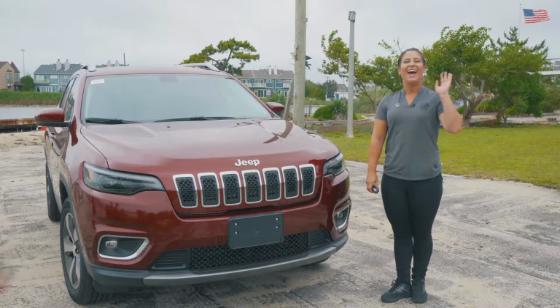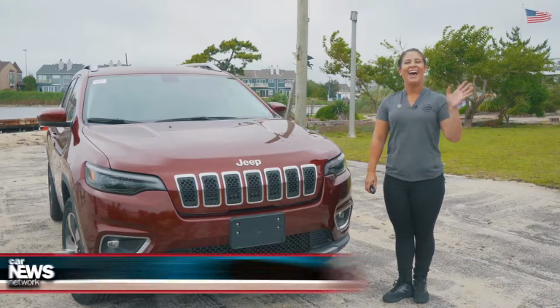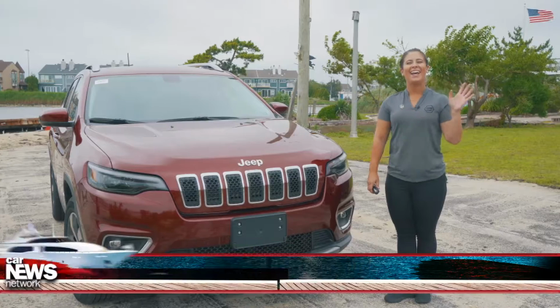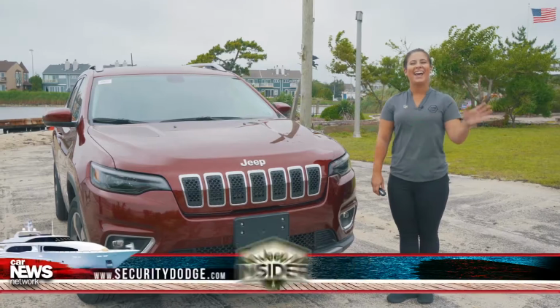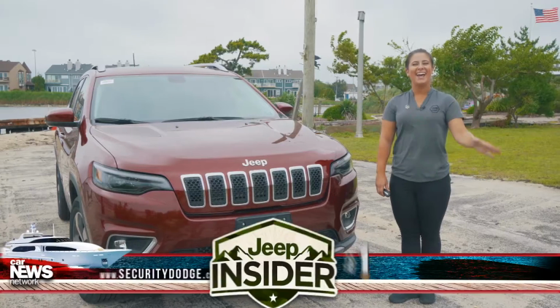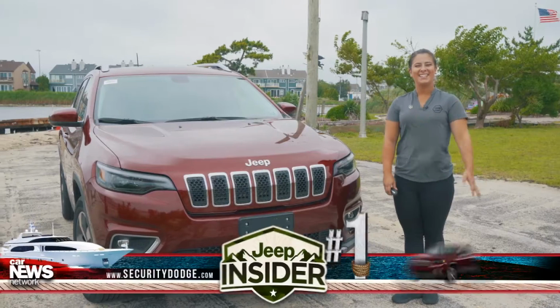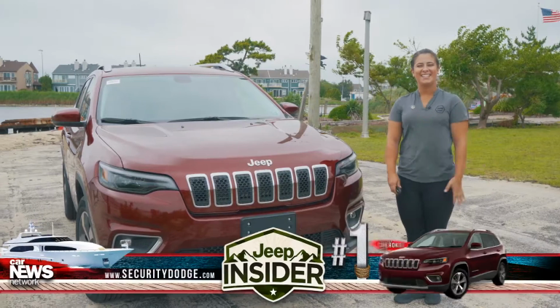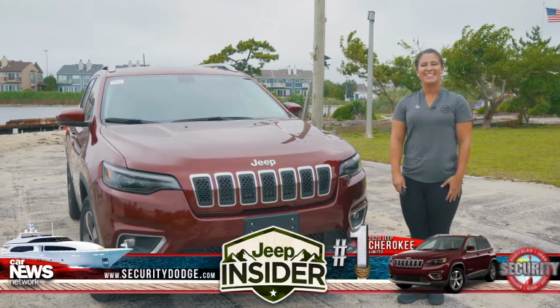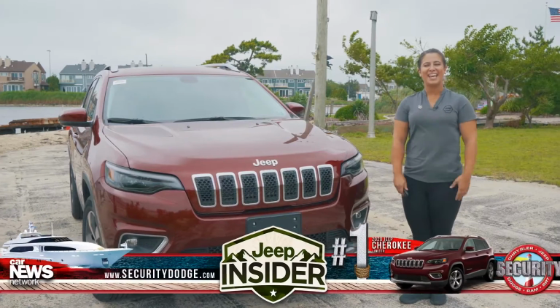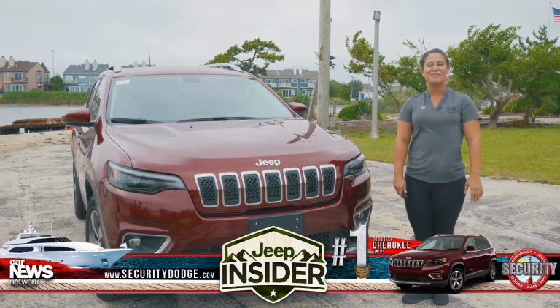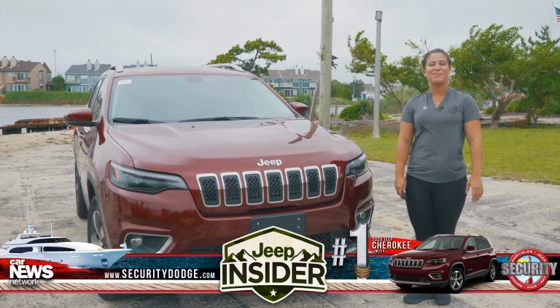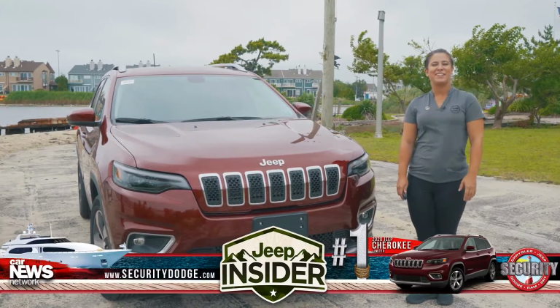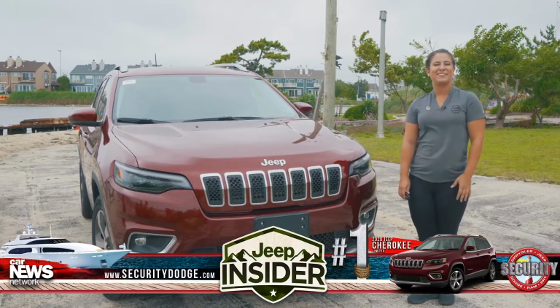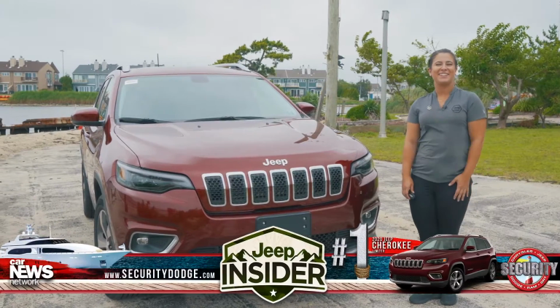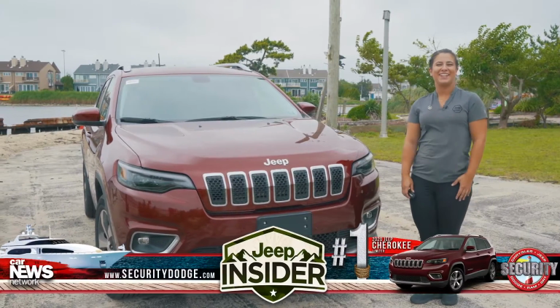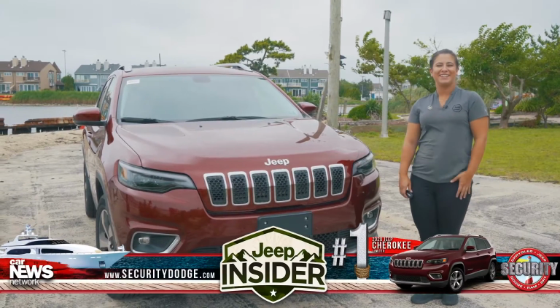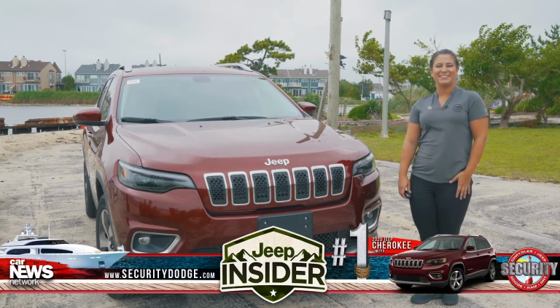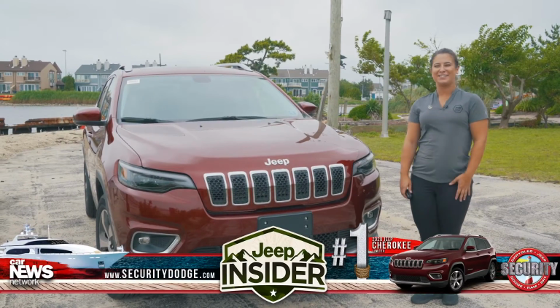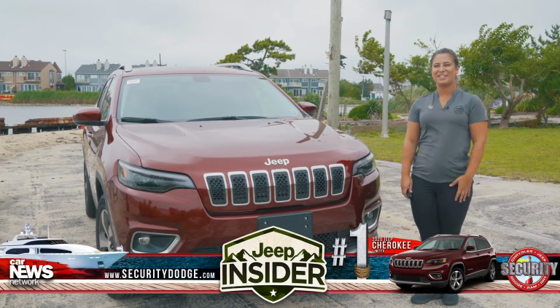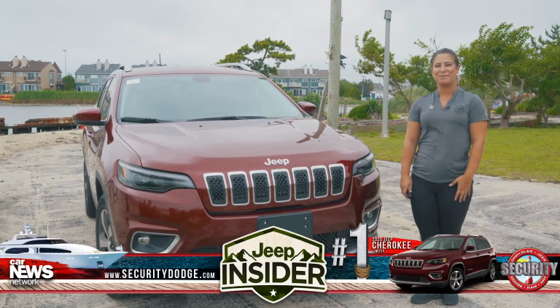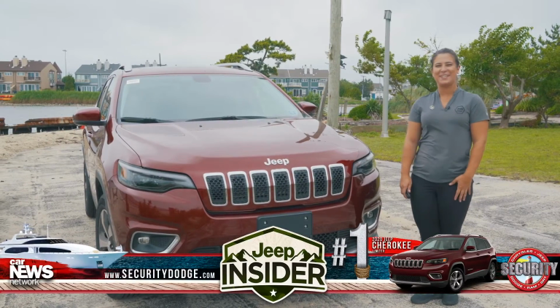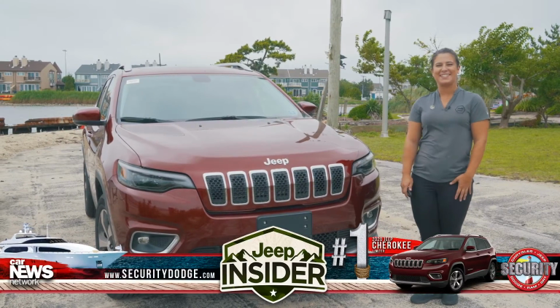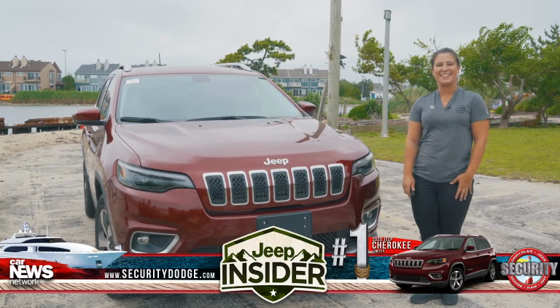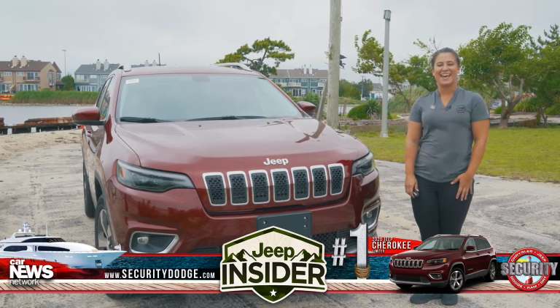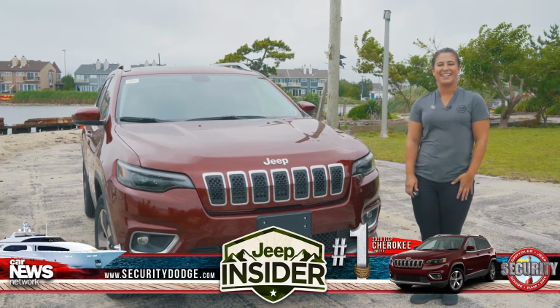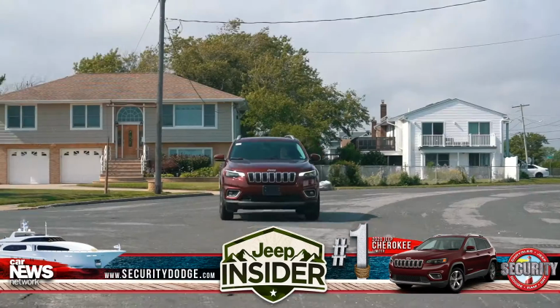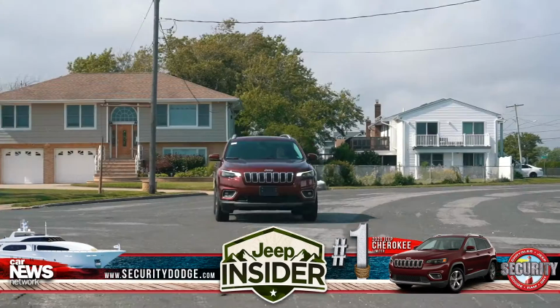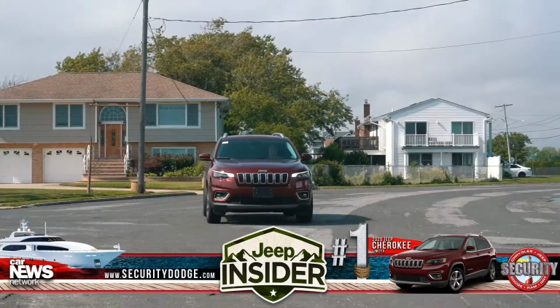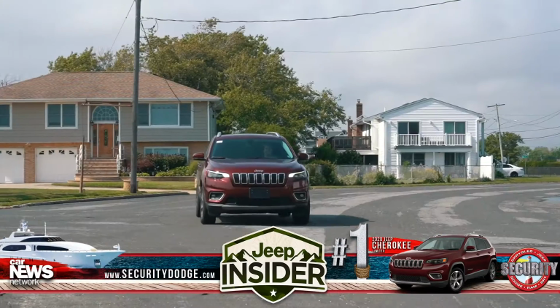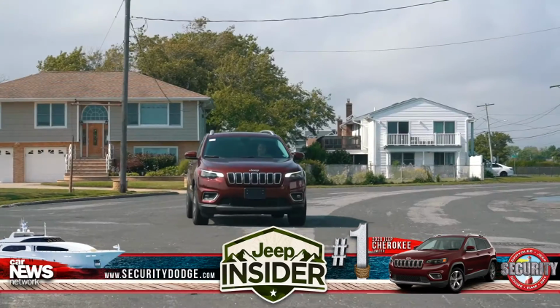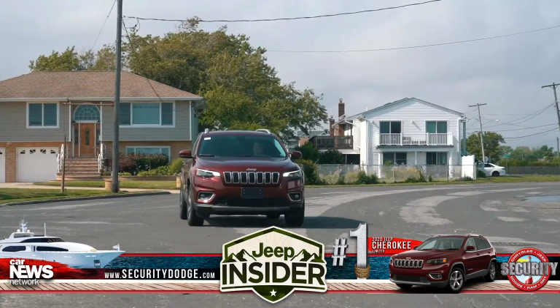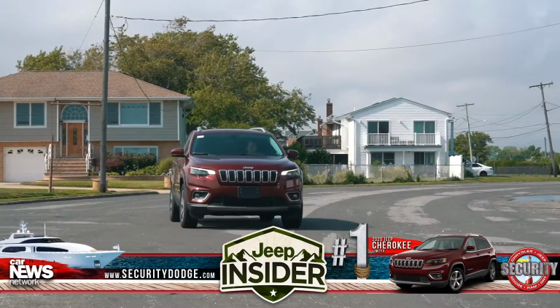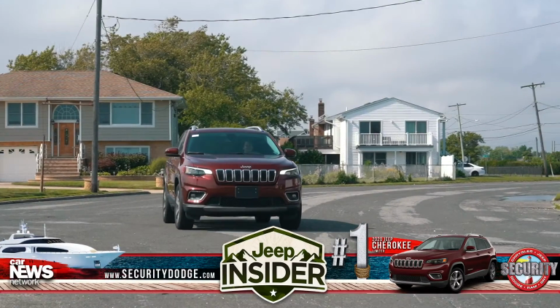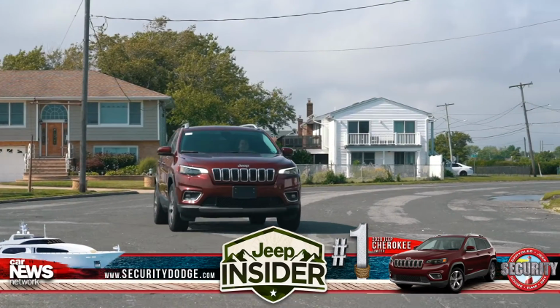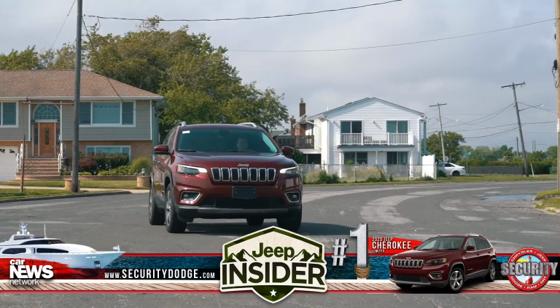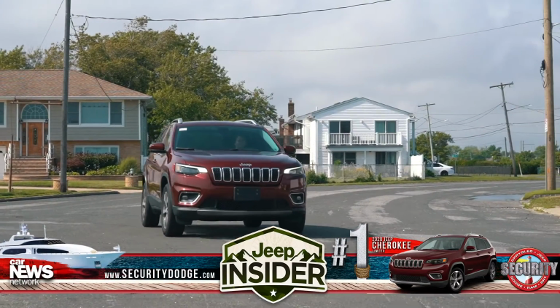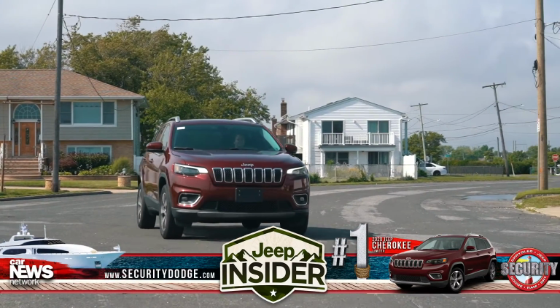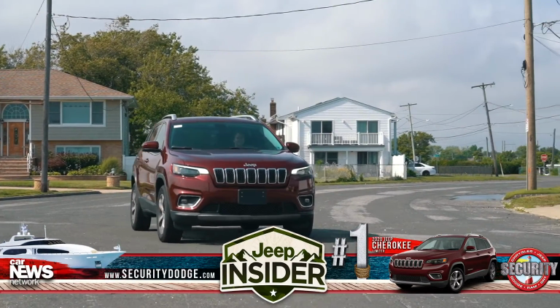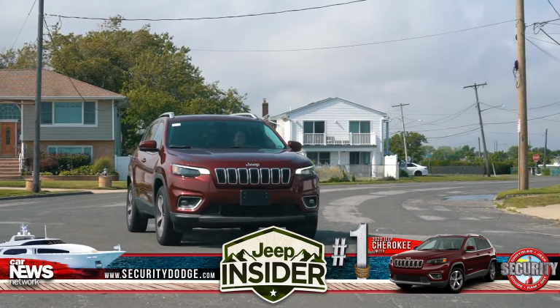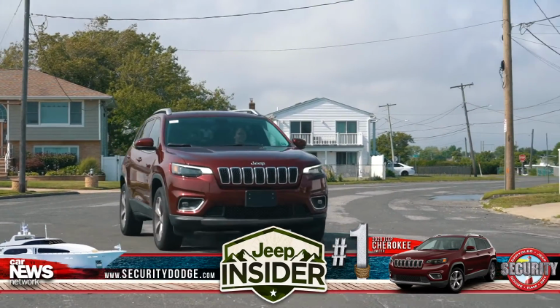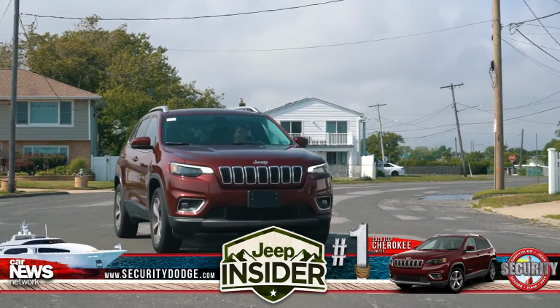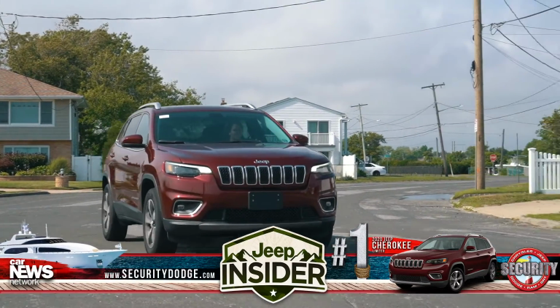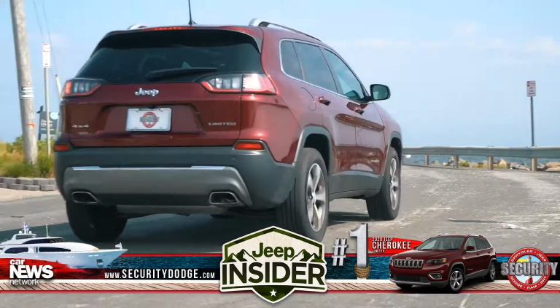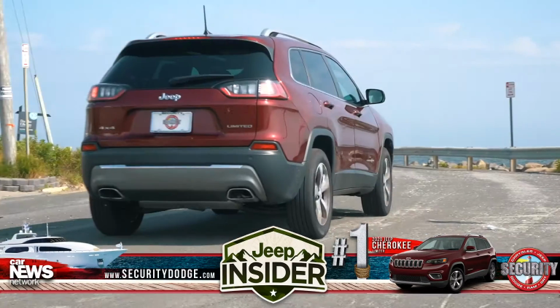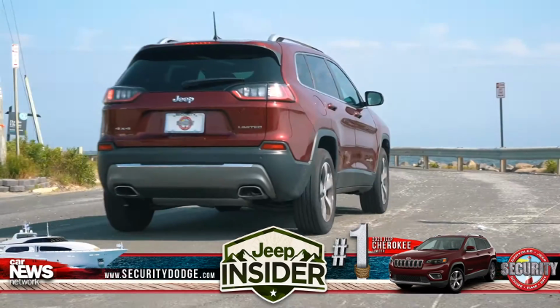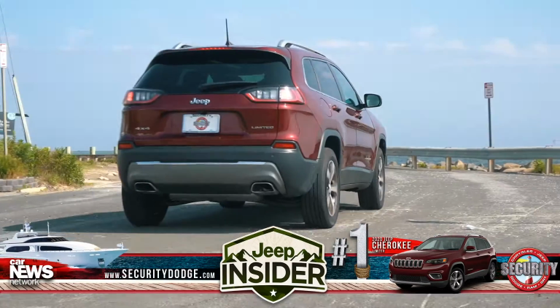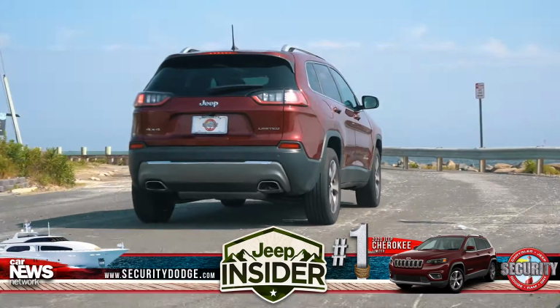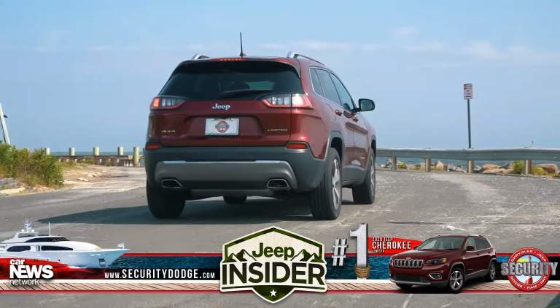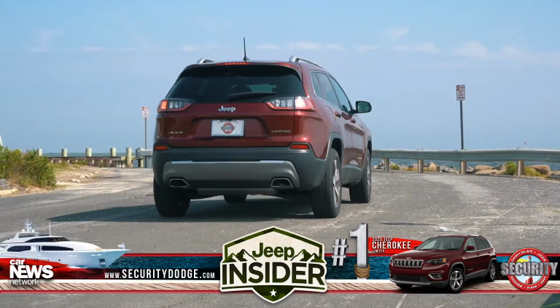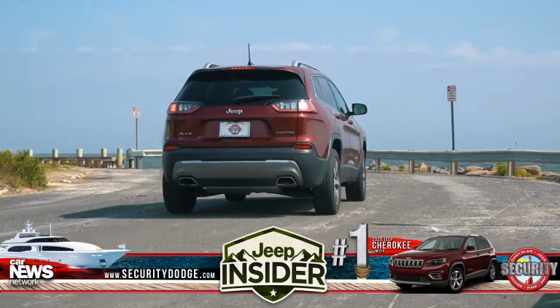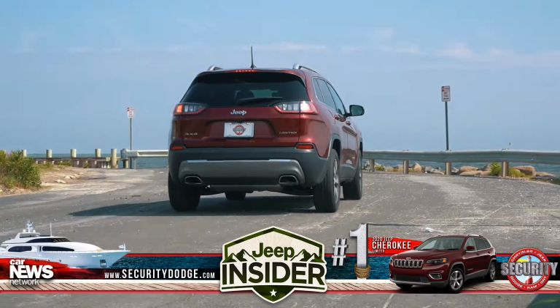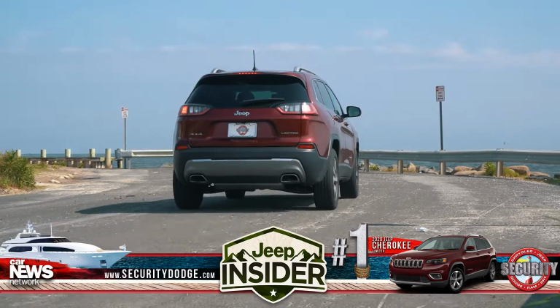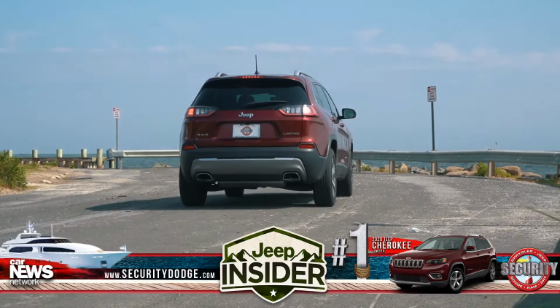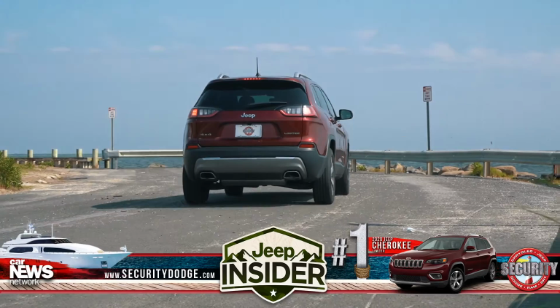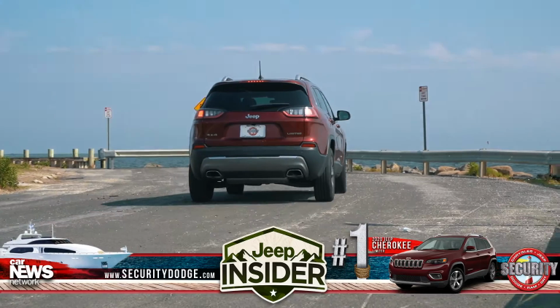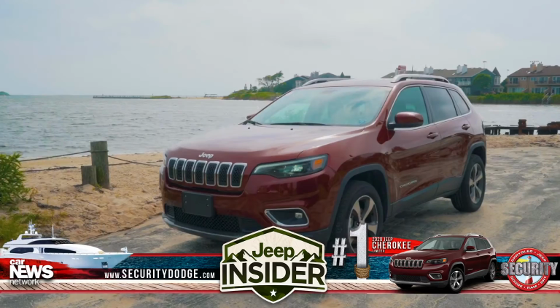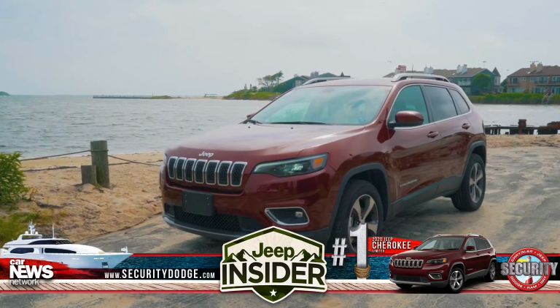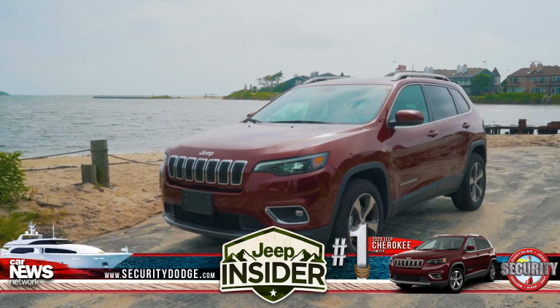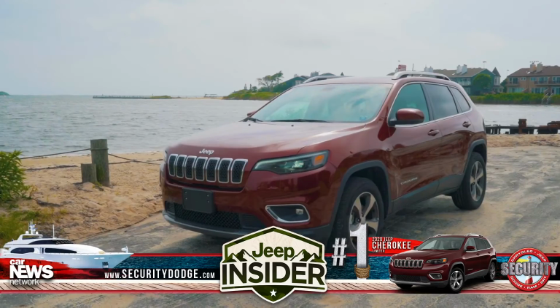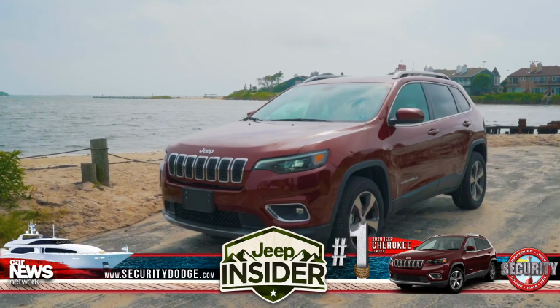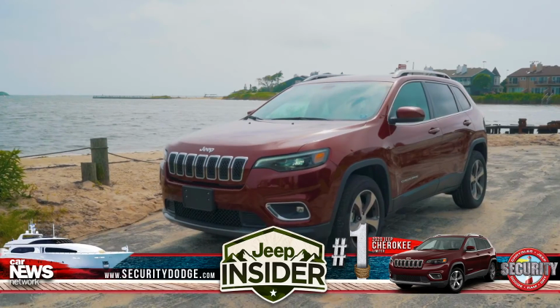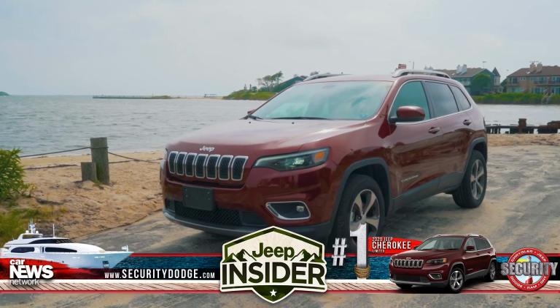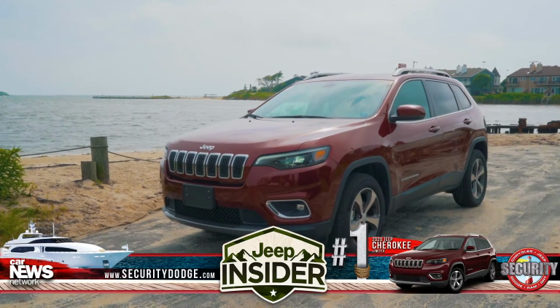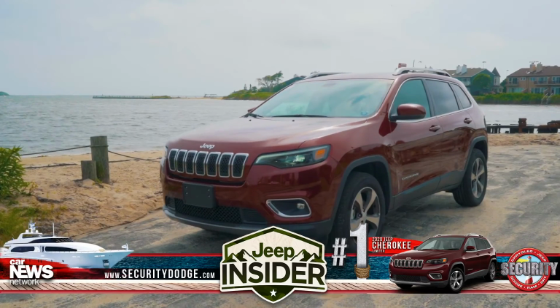Hi guys, it's Gabby Figueroito, your Jeep Insider, and I'm here today to give you the scoop on our Jeep Cherokee Limited.